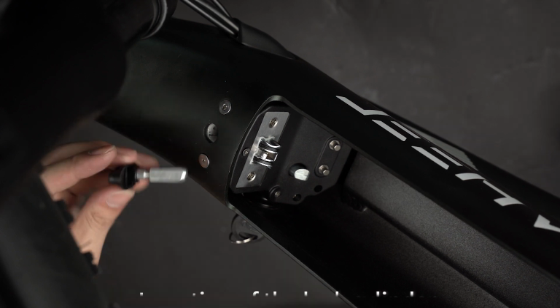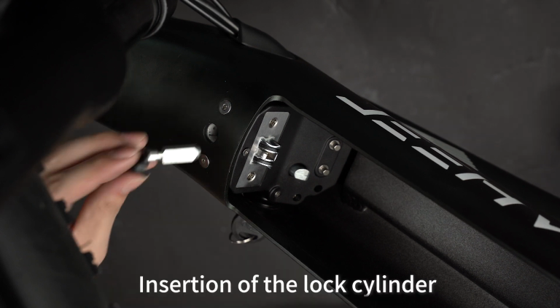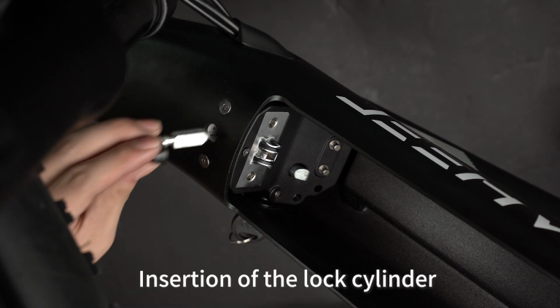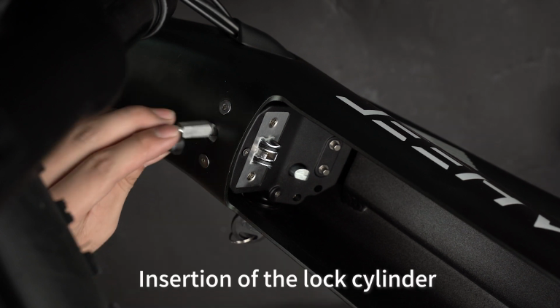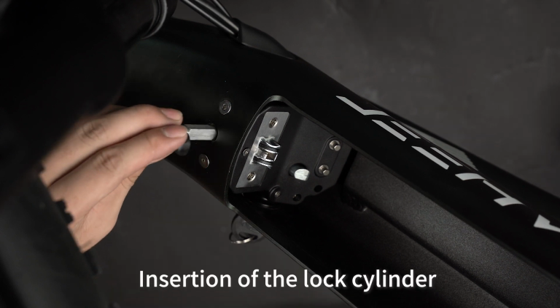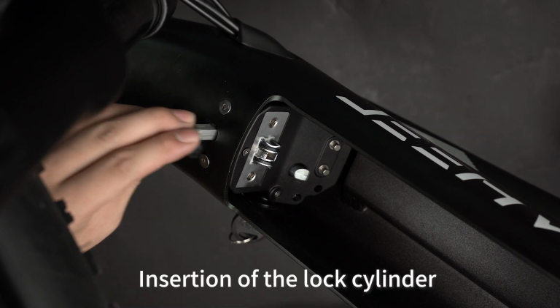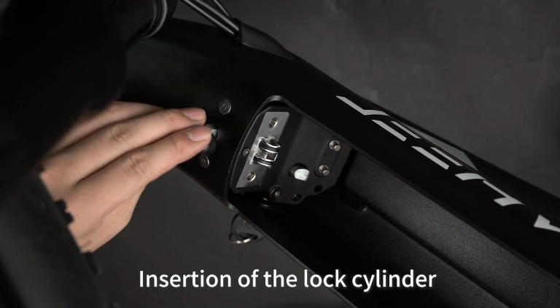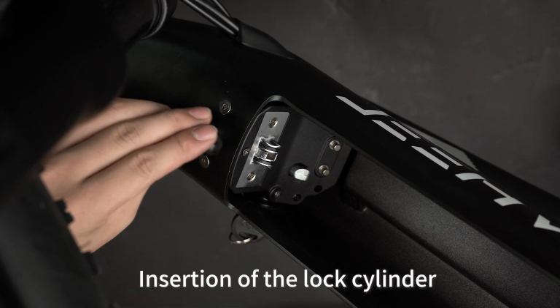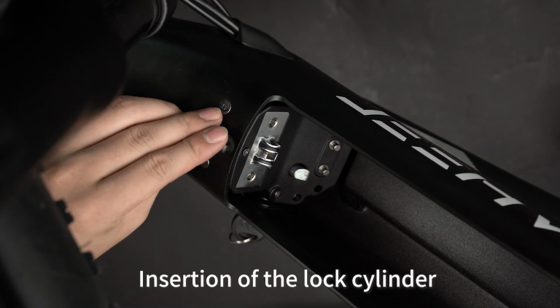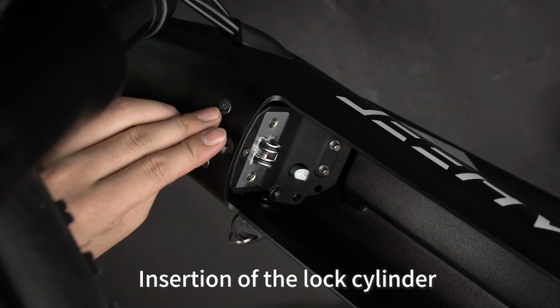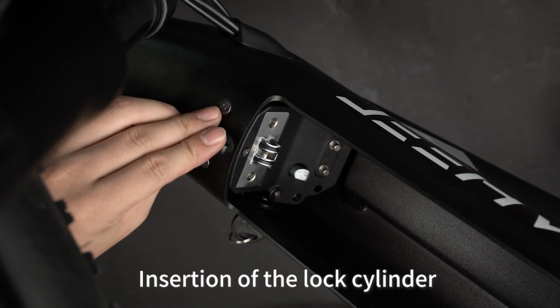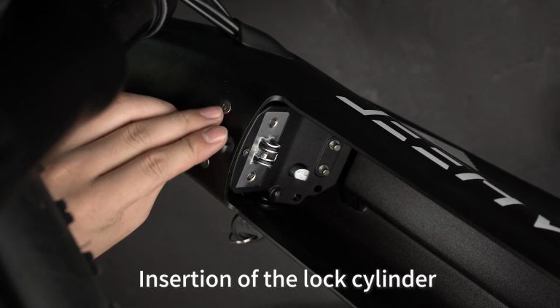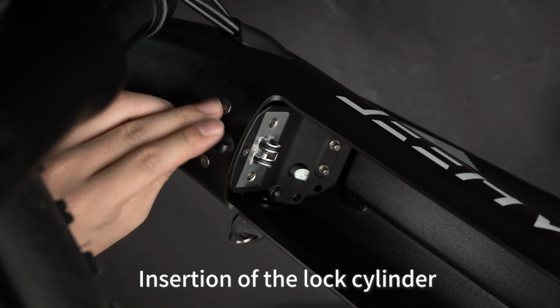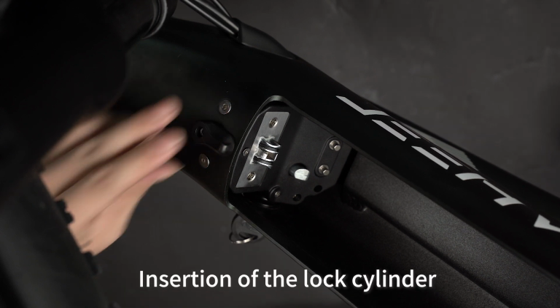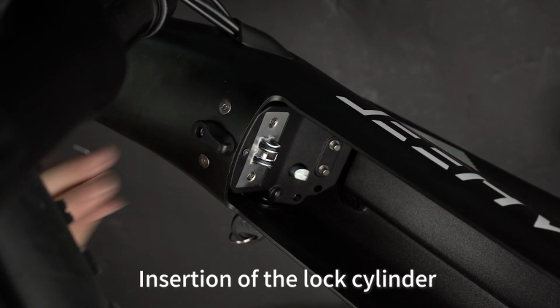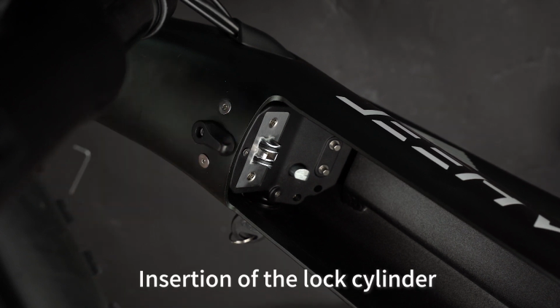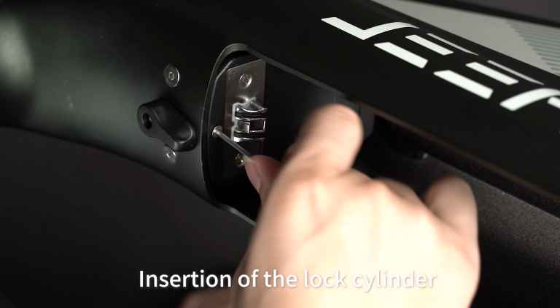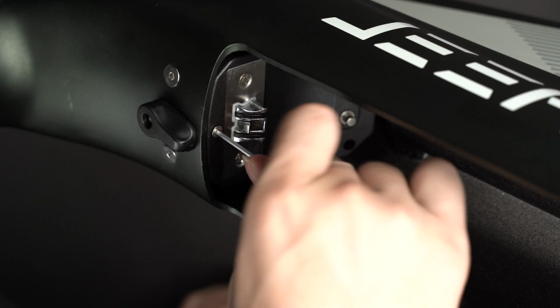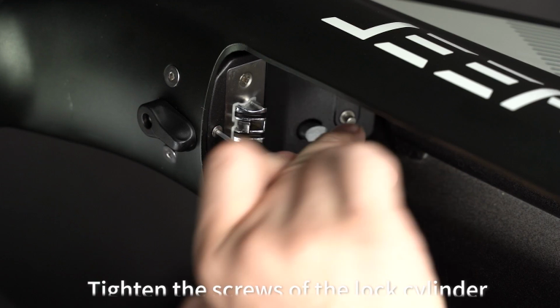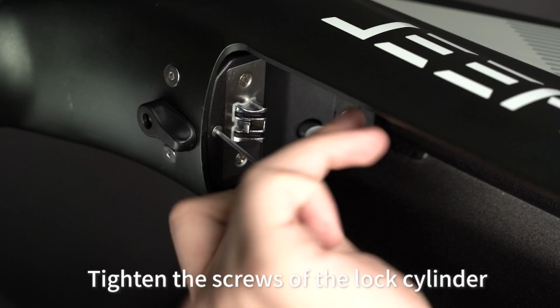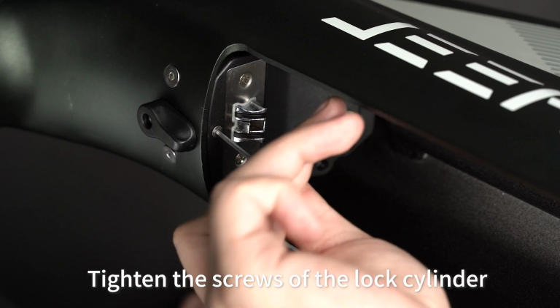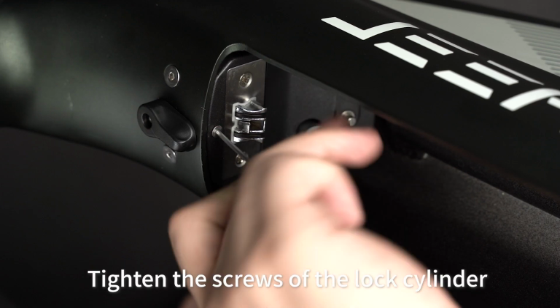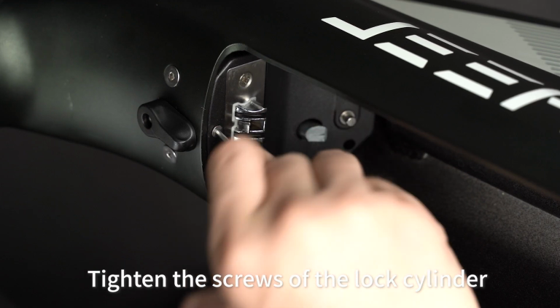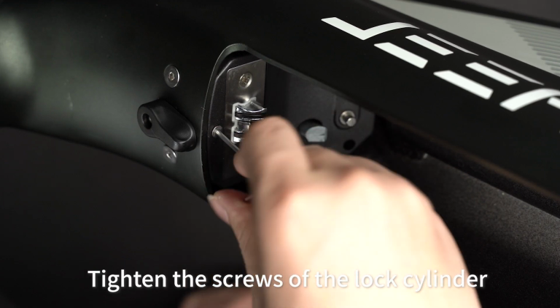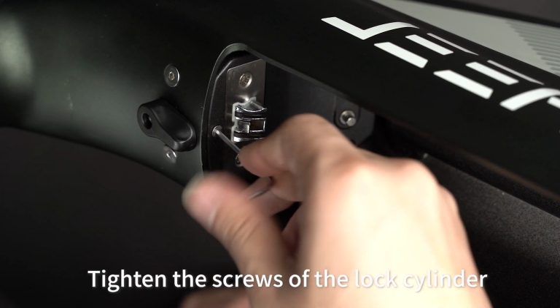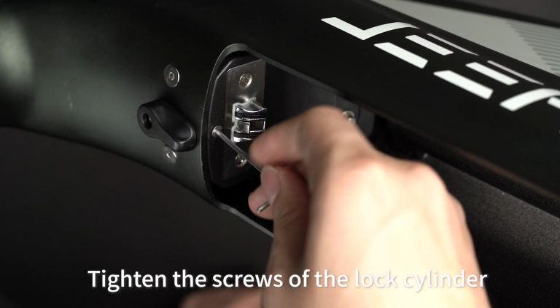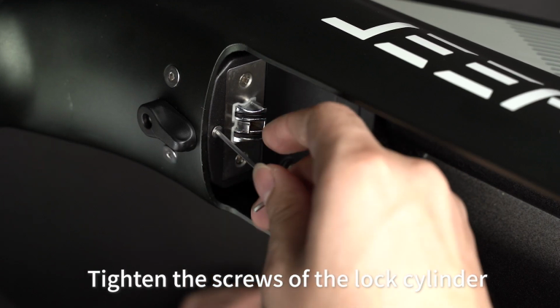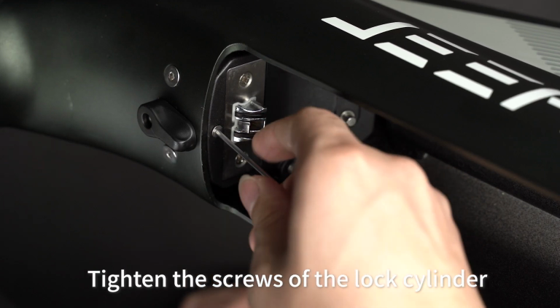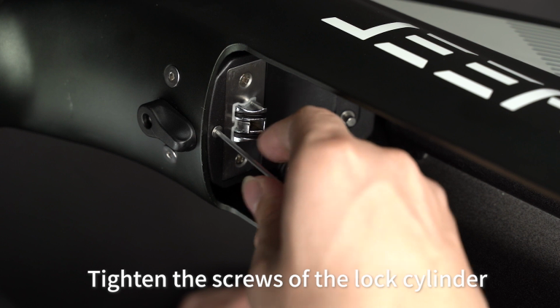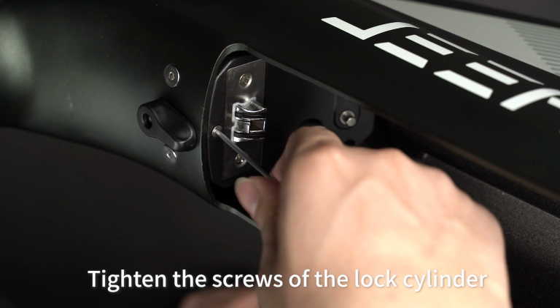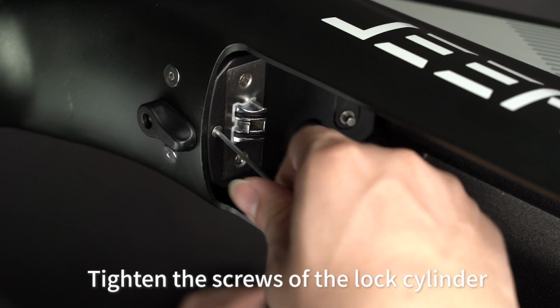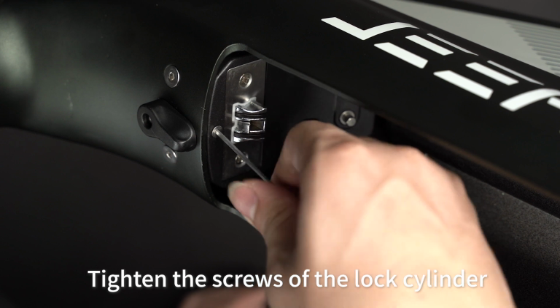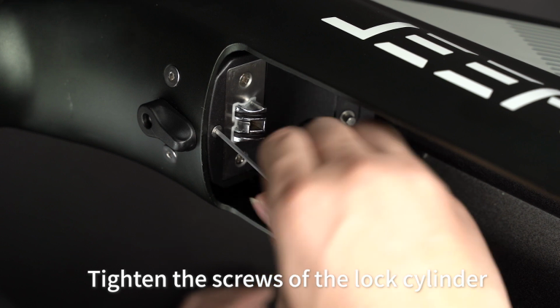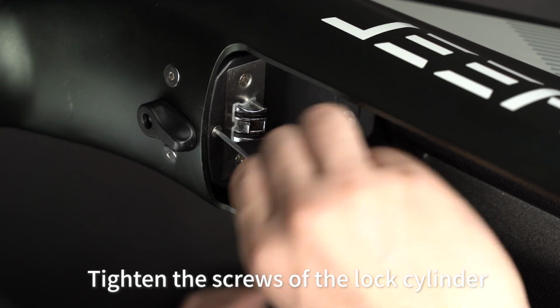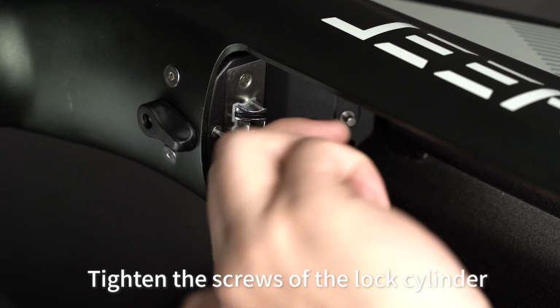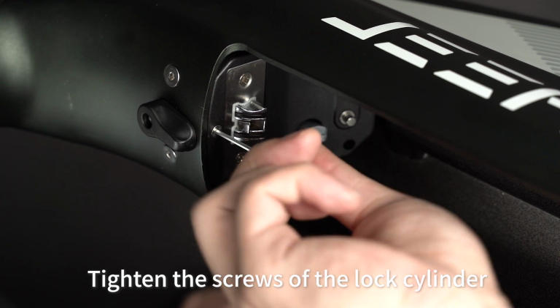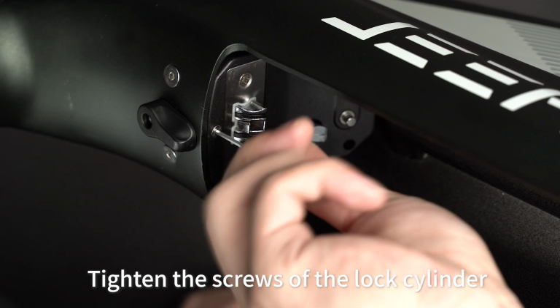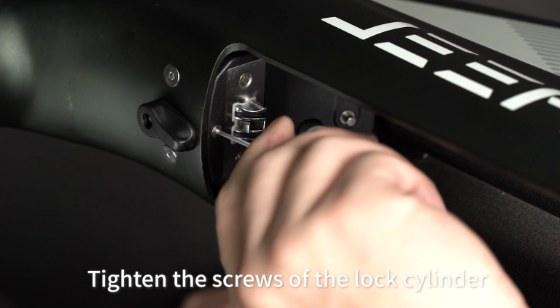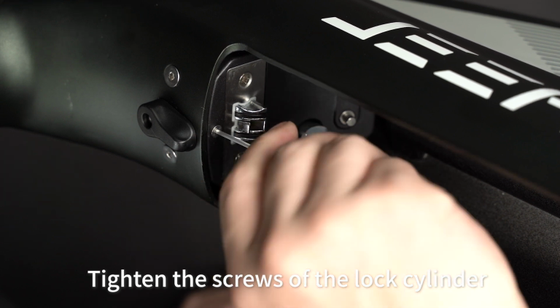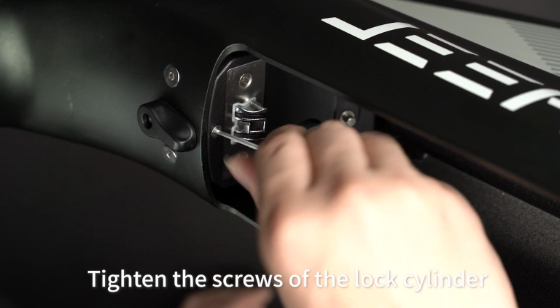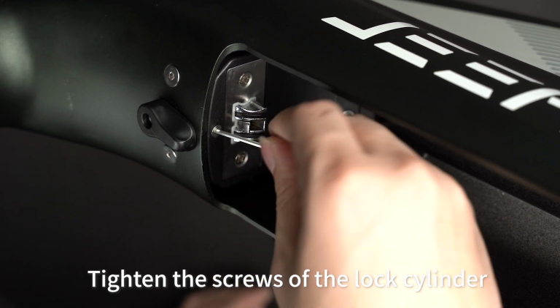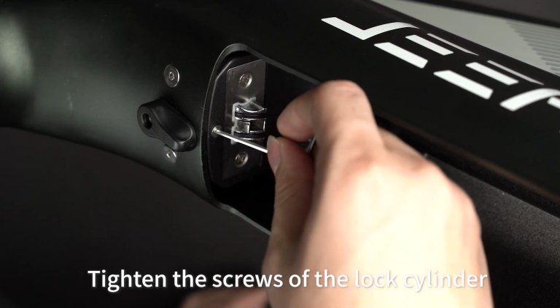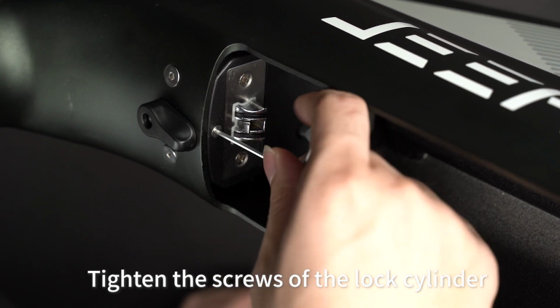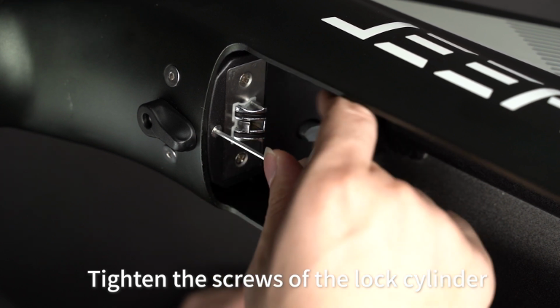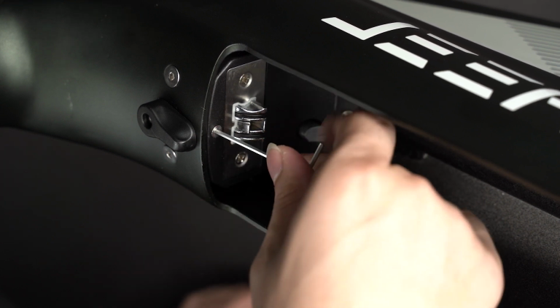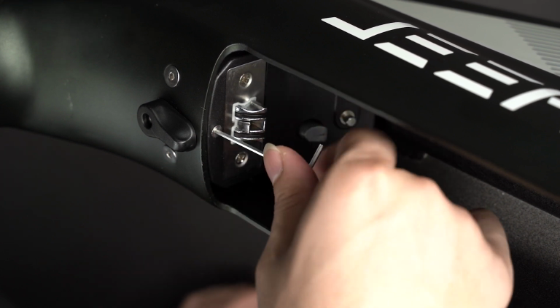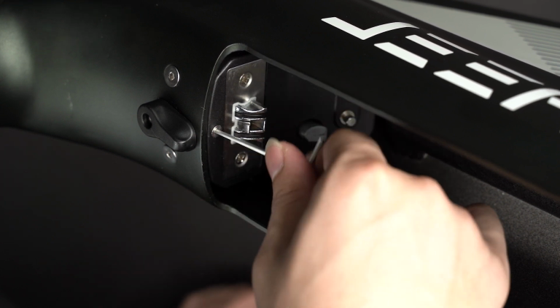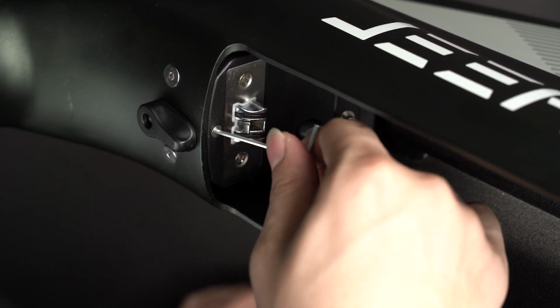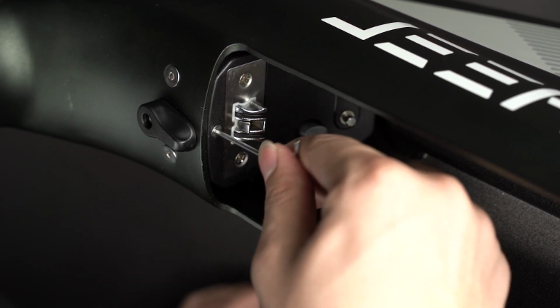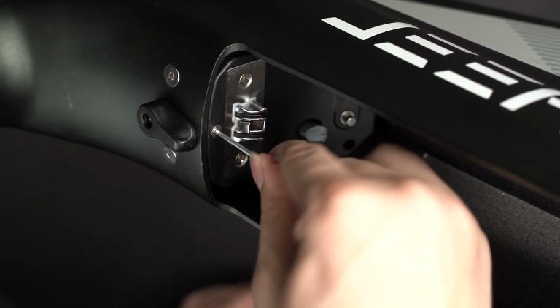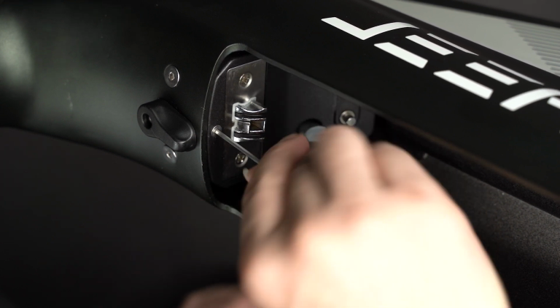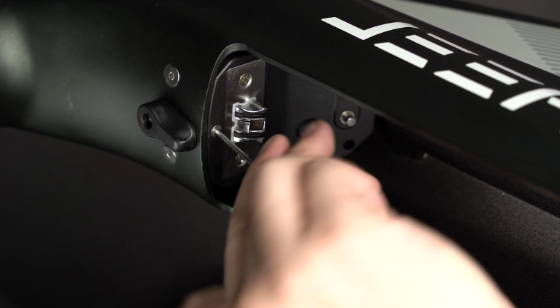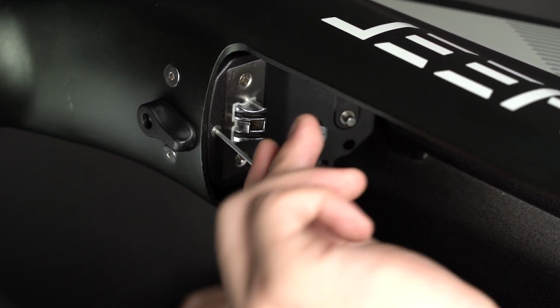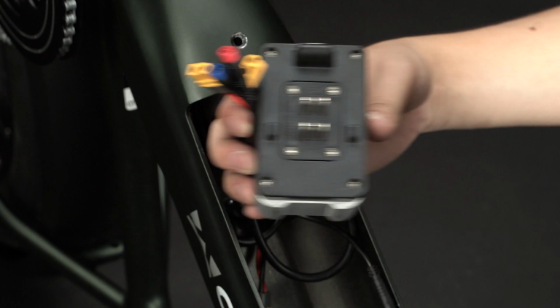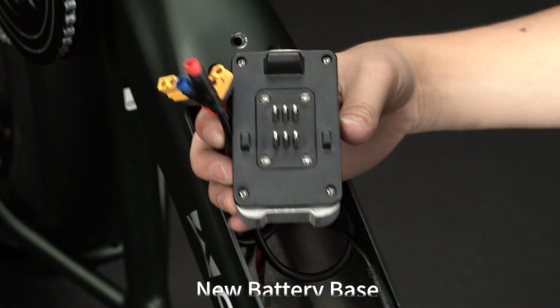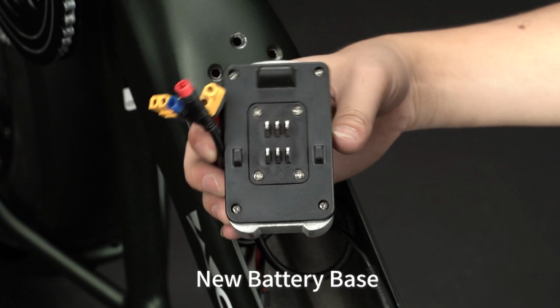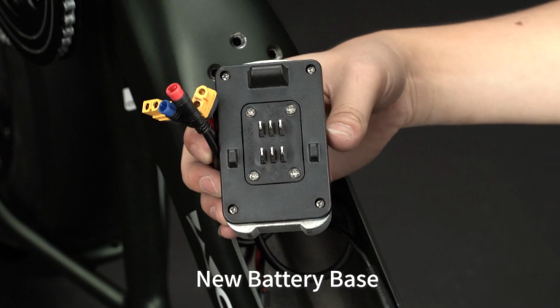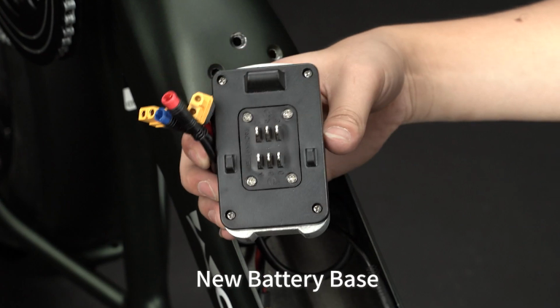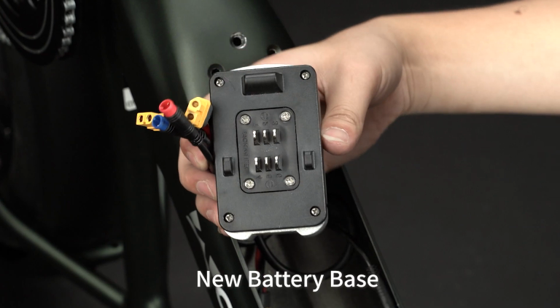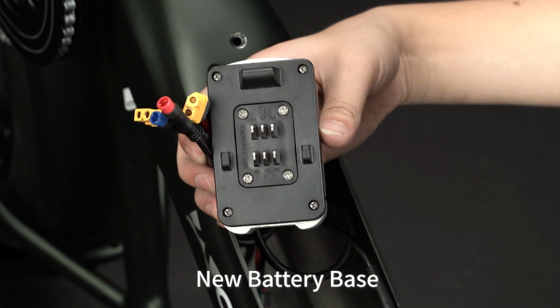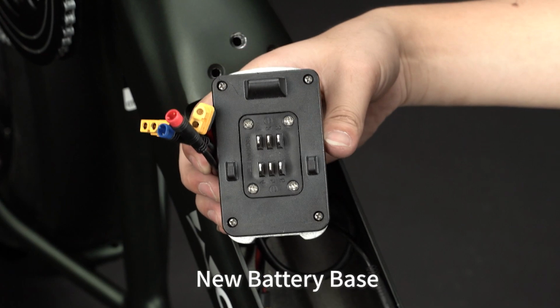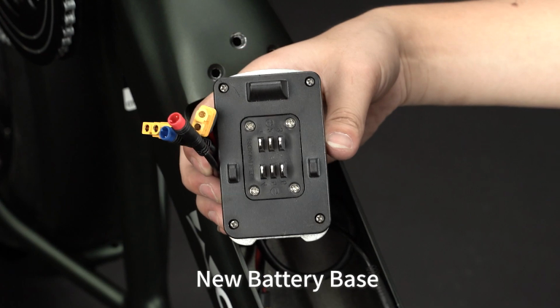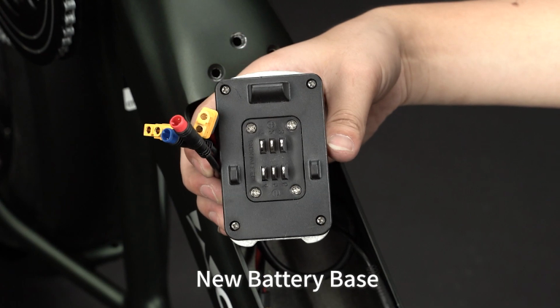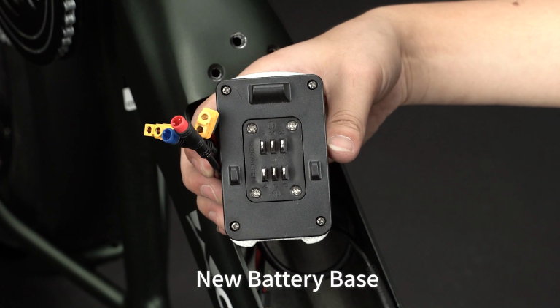Insert the lock cylinder and tighten the screws of the lock cylinder. Install the new battery base.